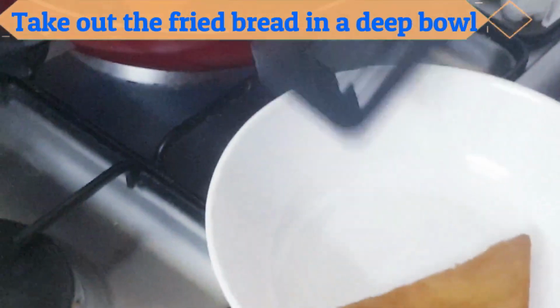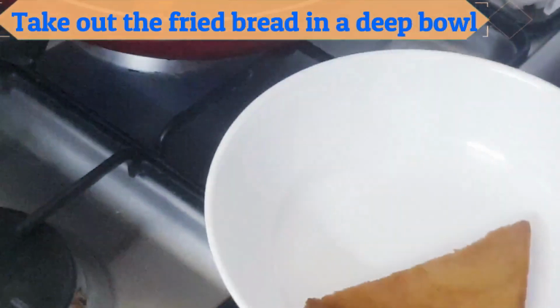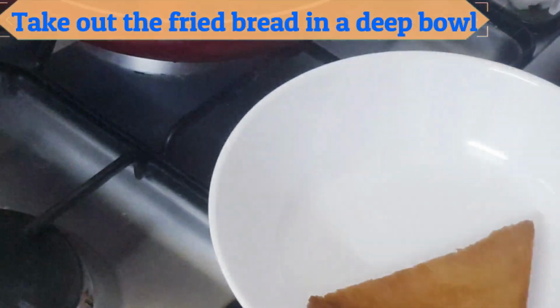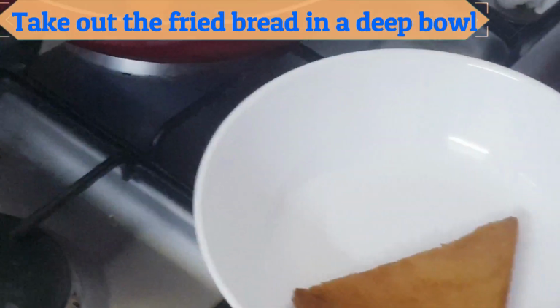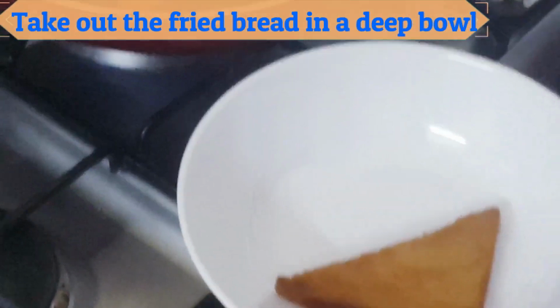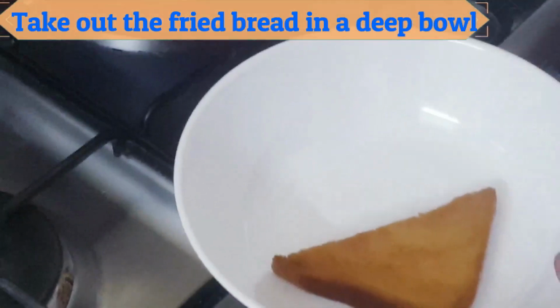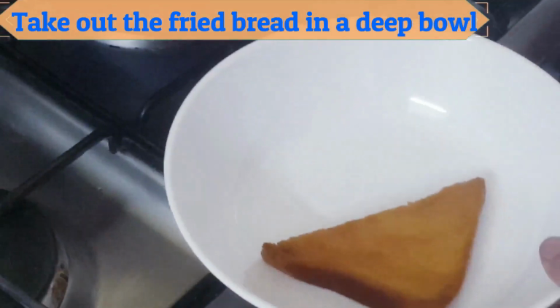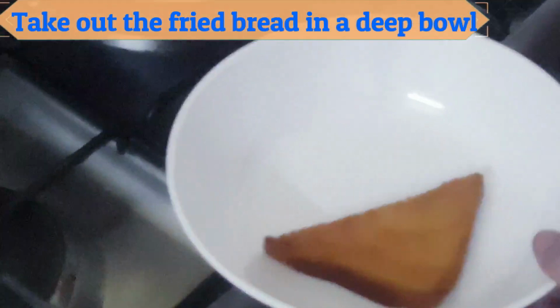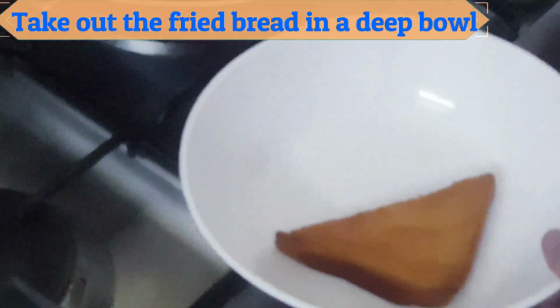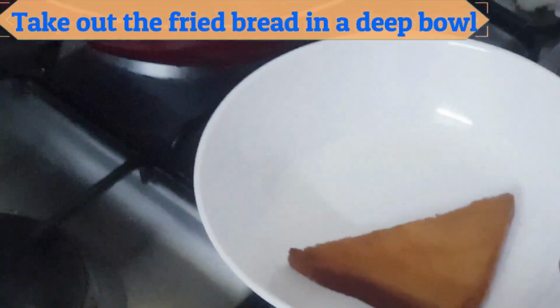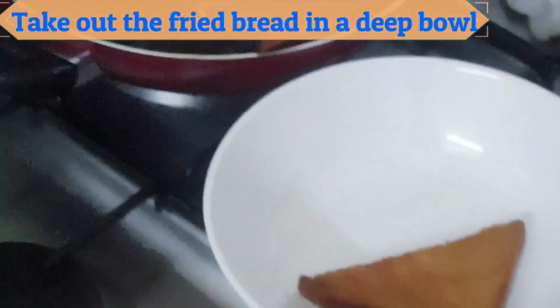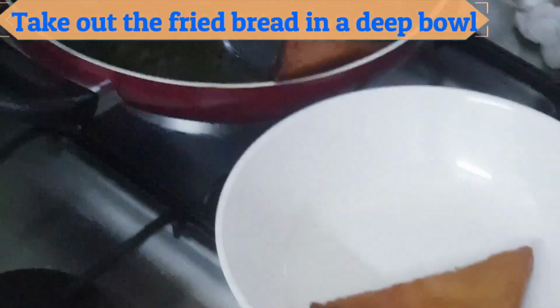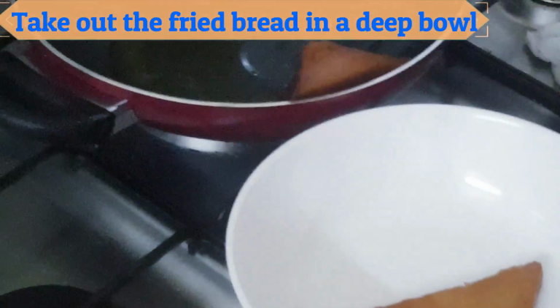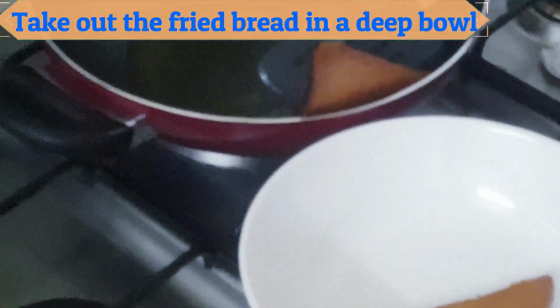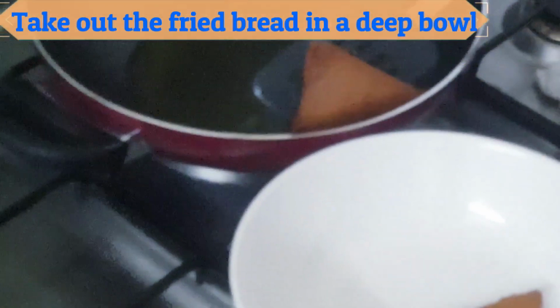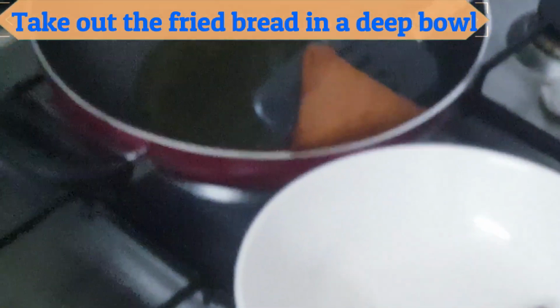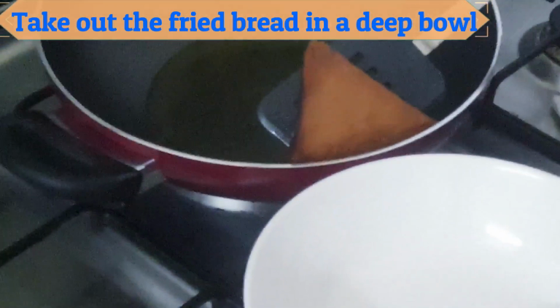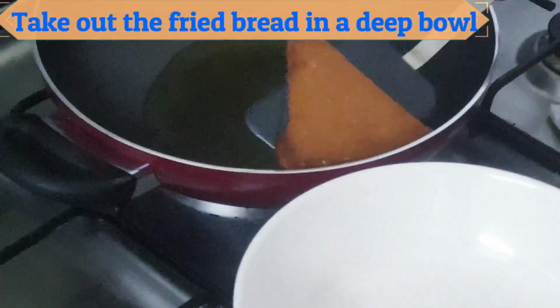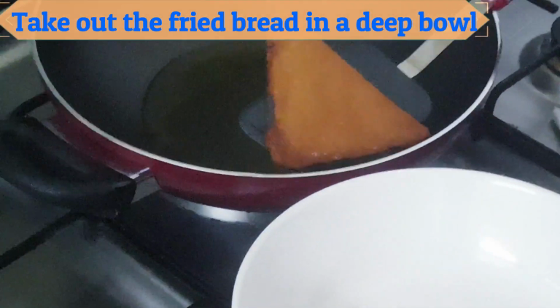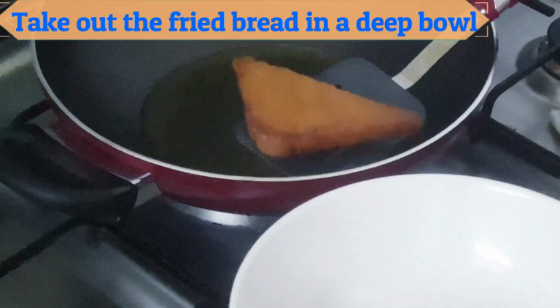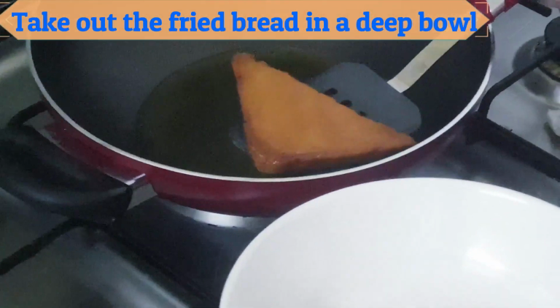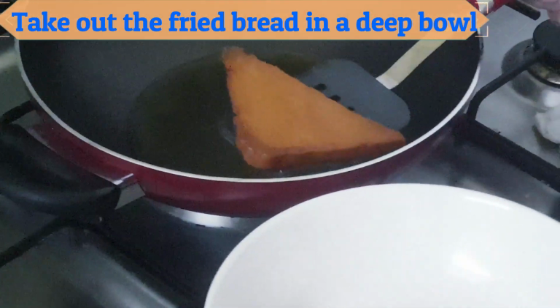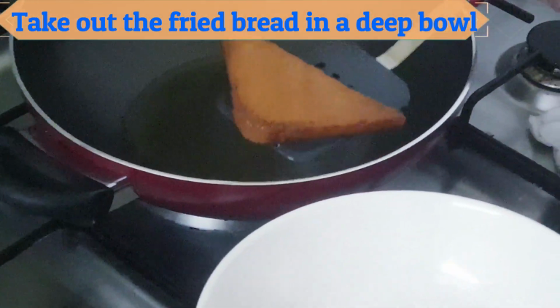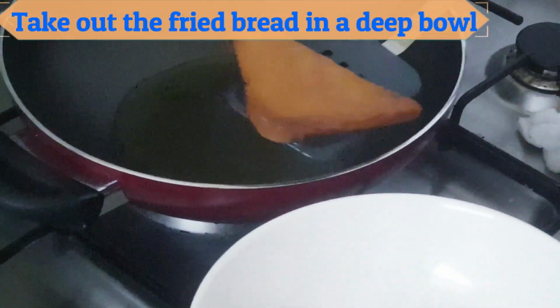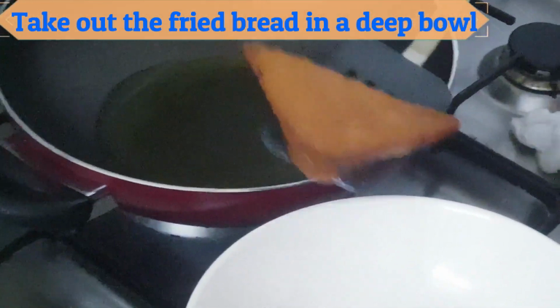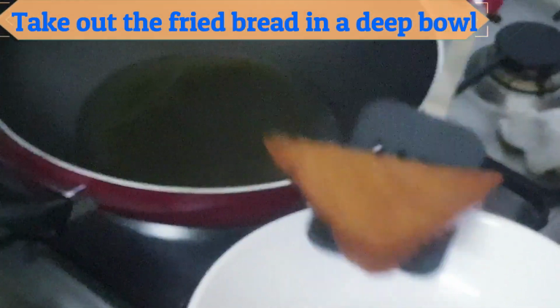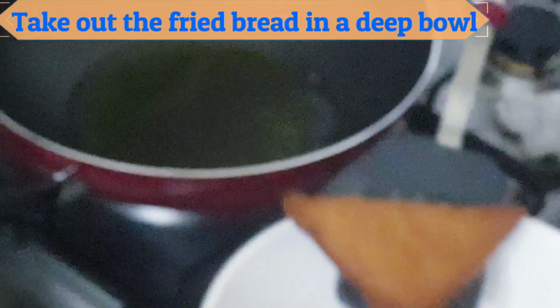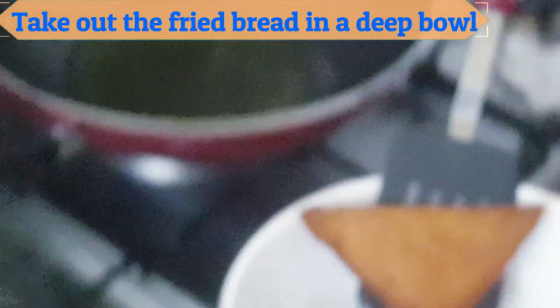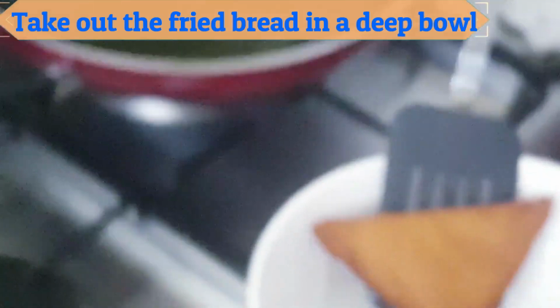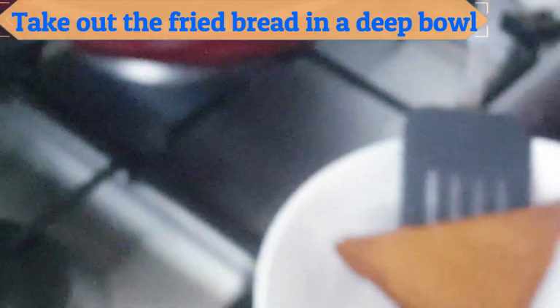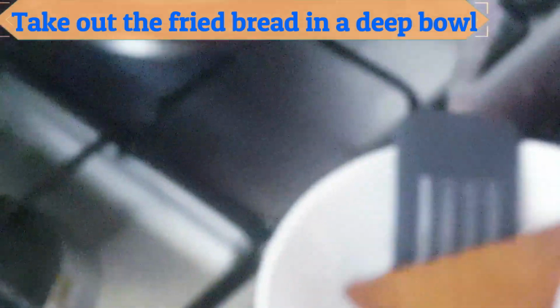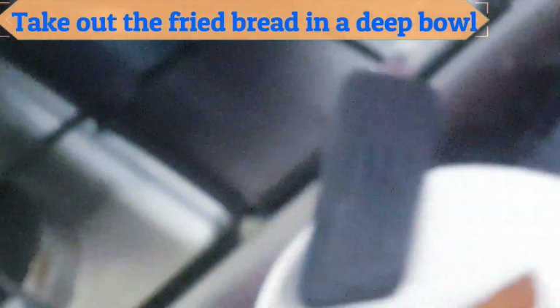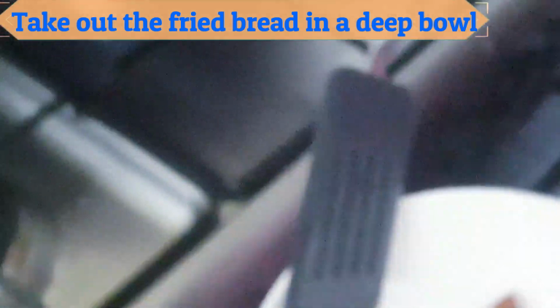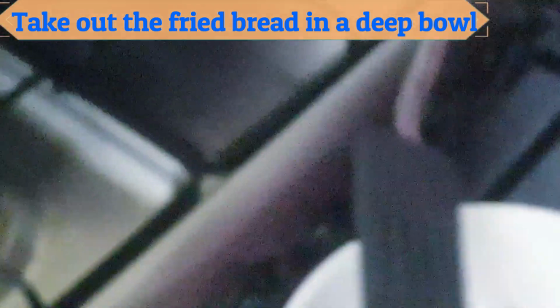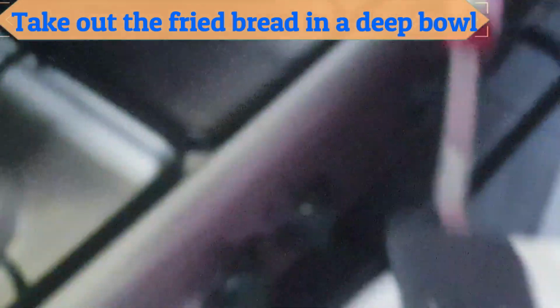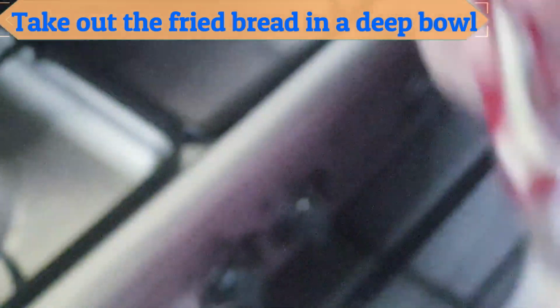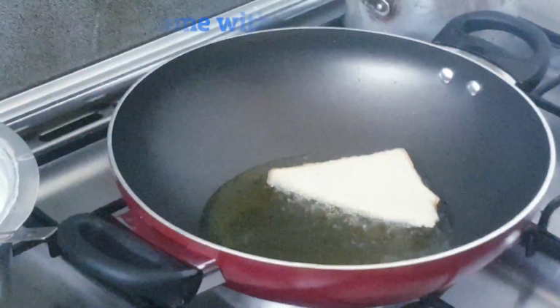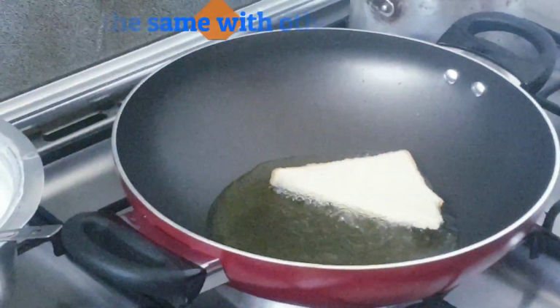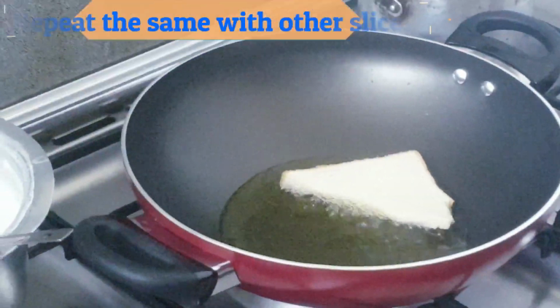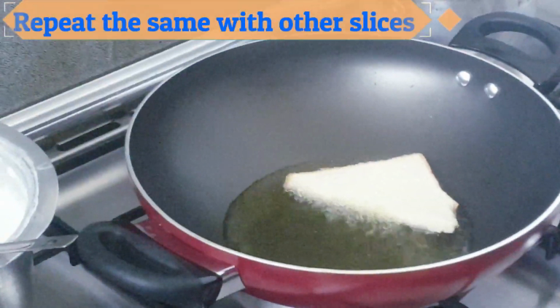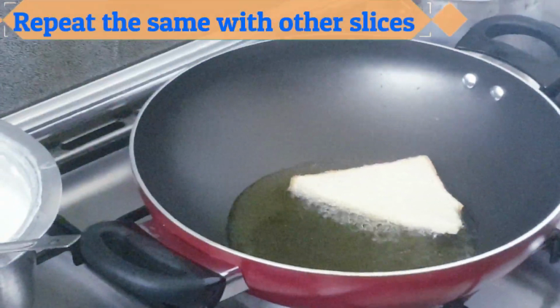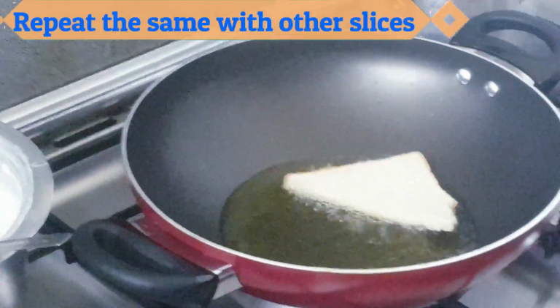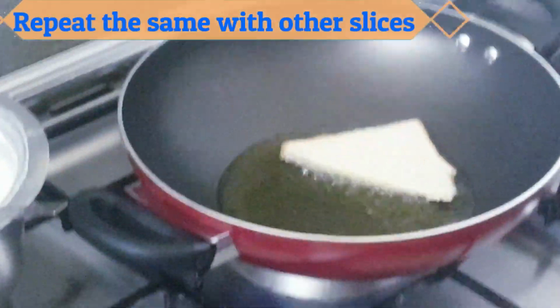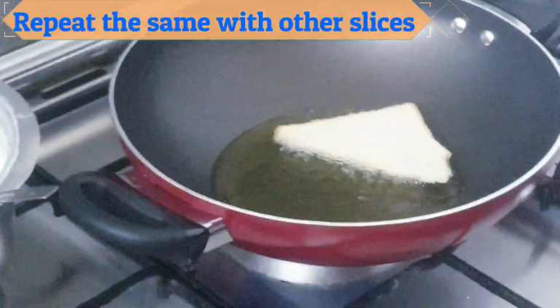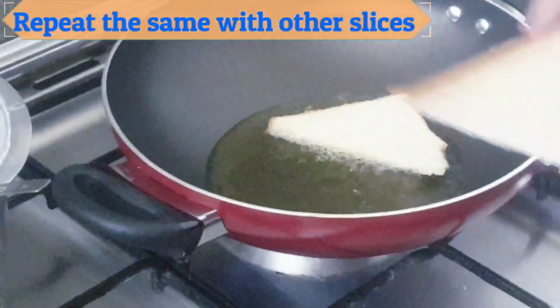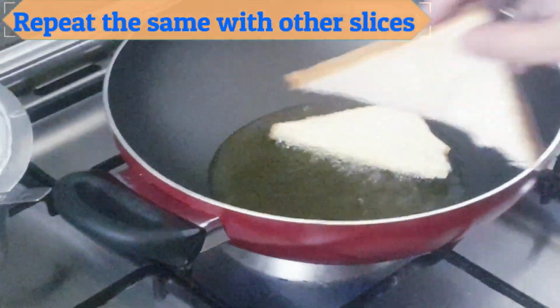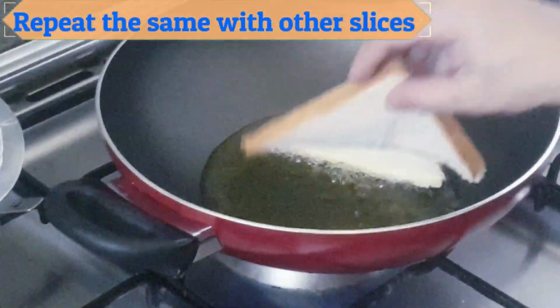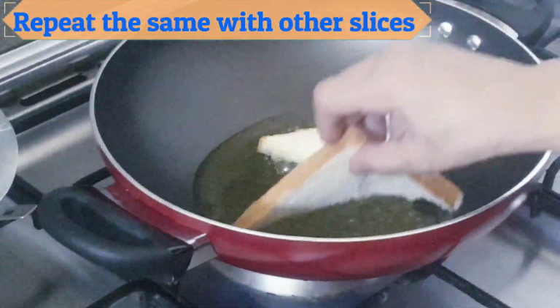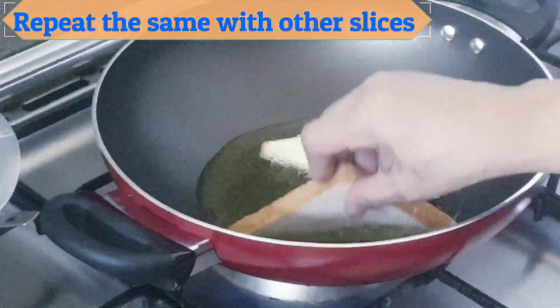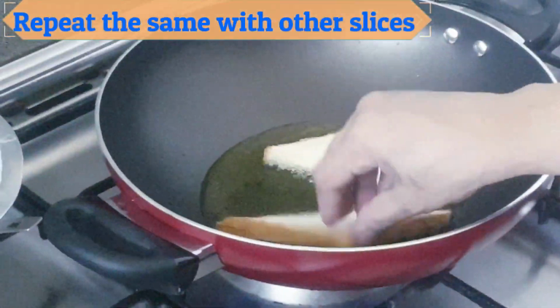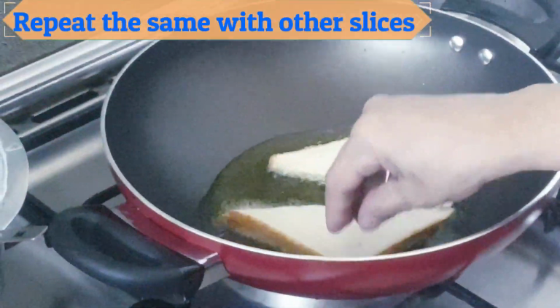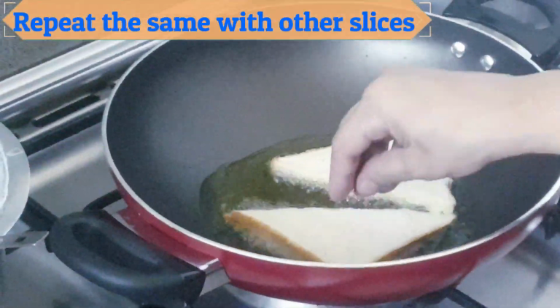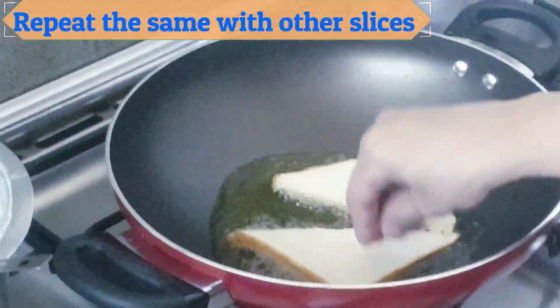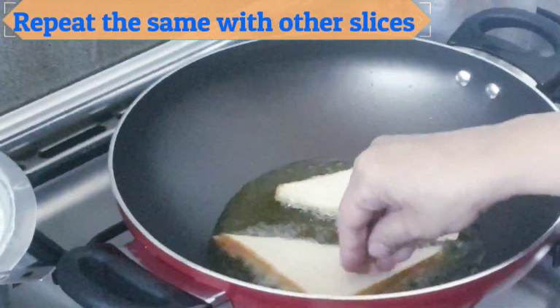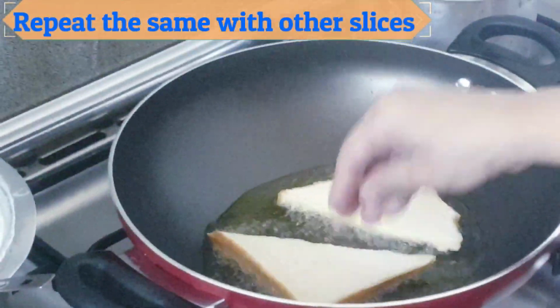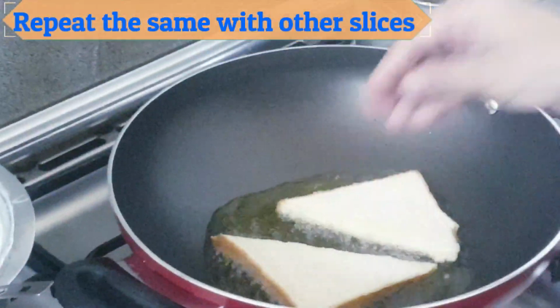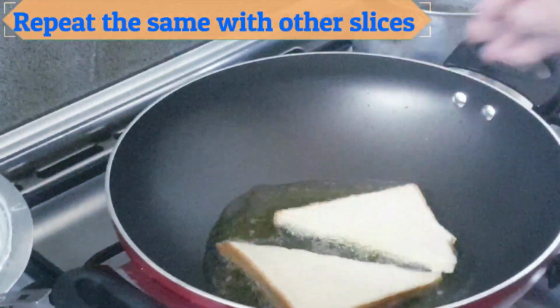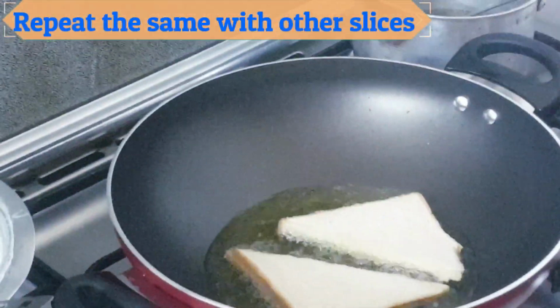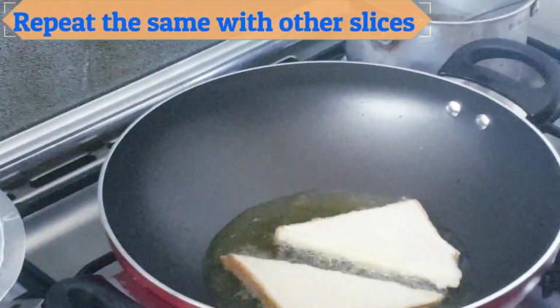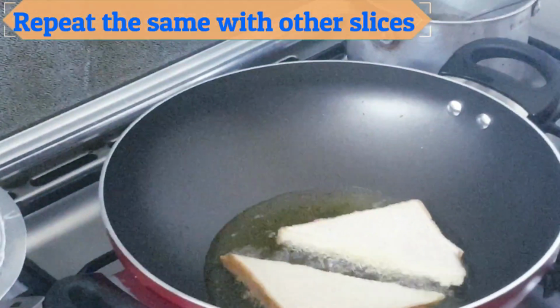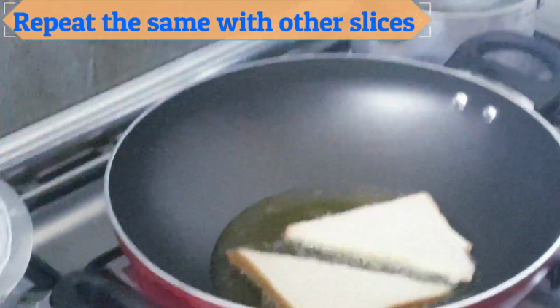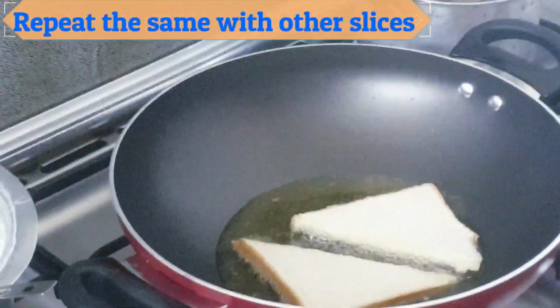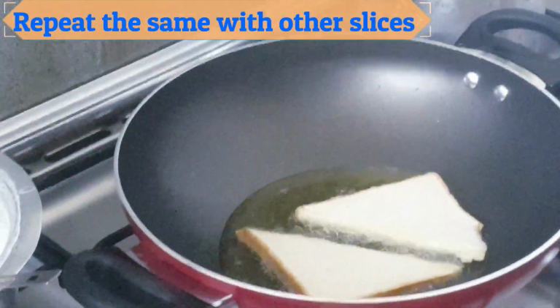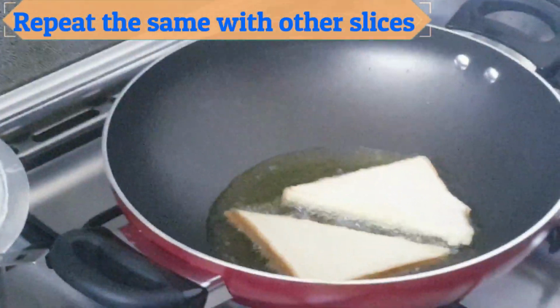Take out the fried bread in a deep bowl. Repeat the same with other slices.